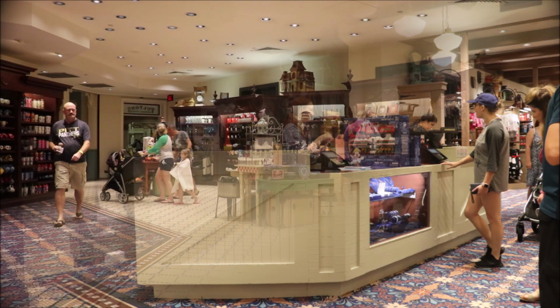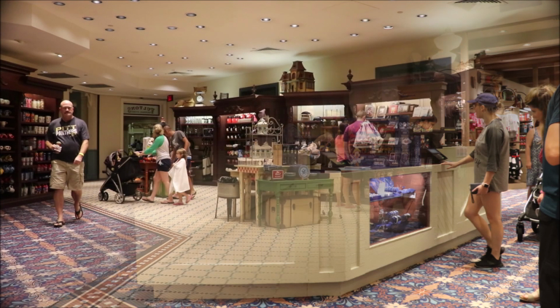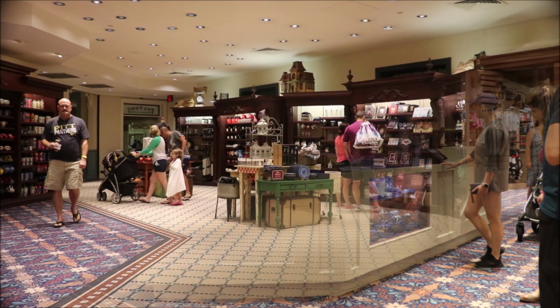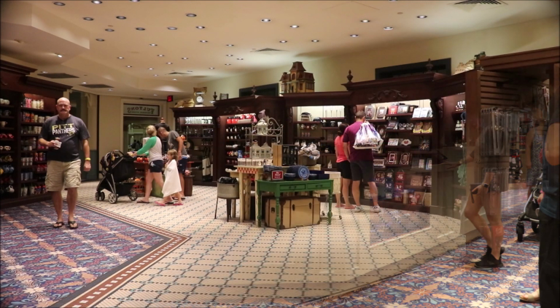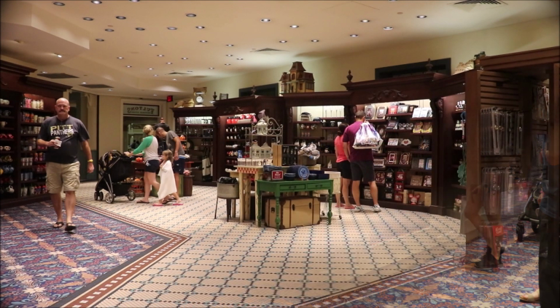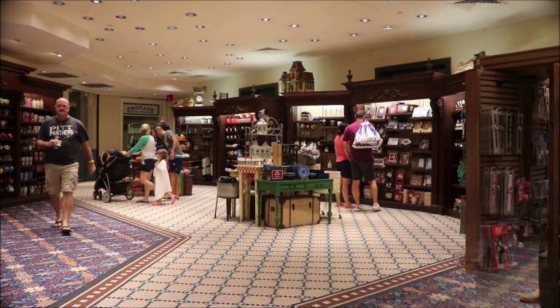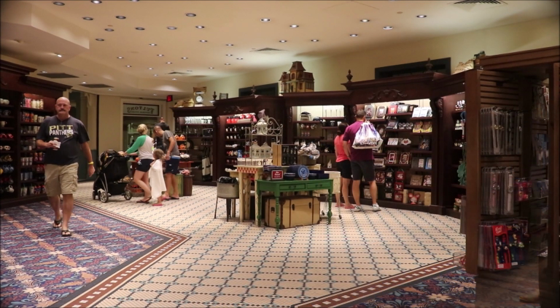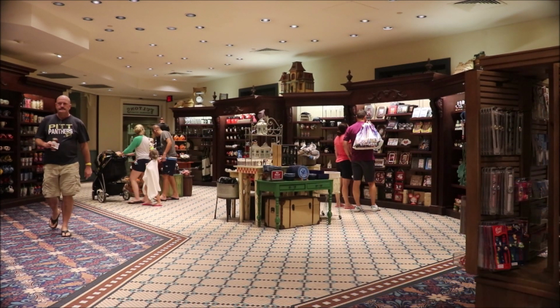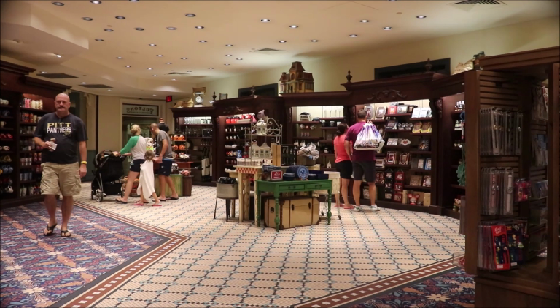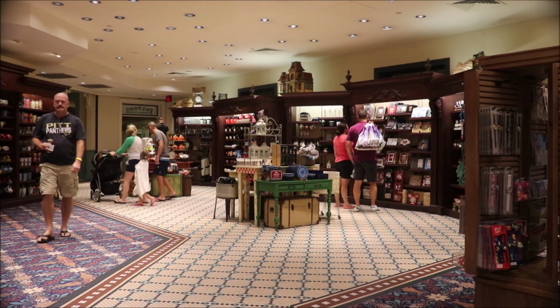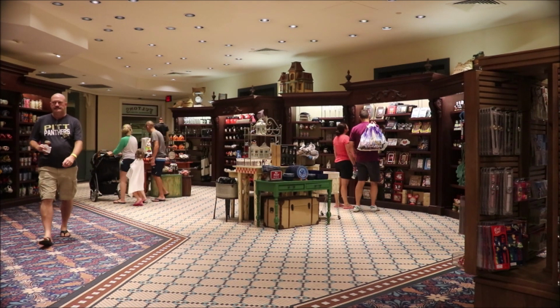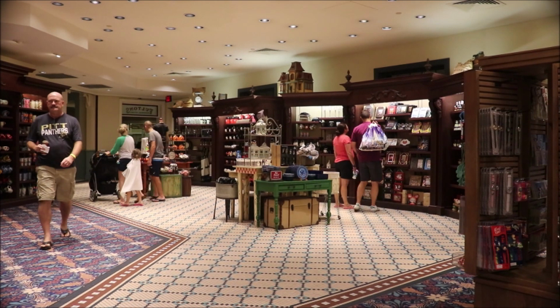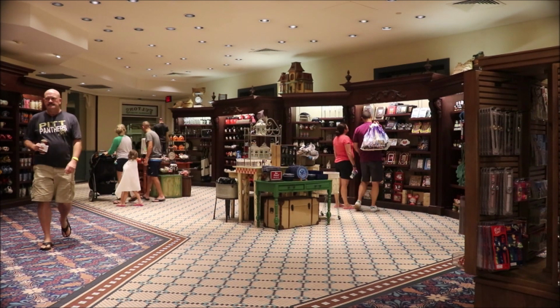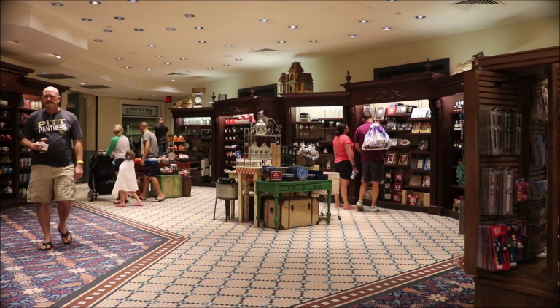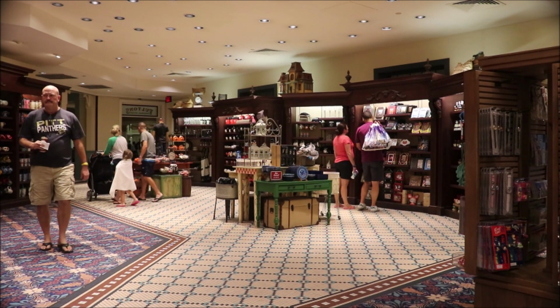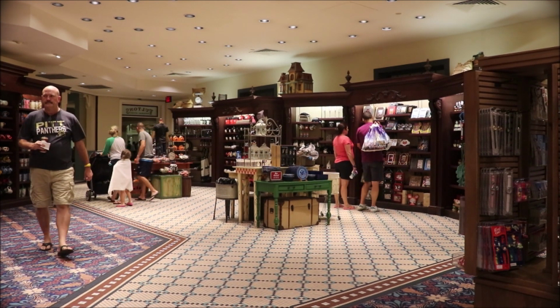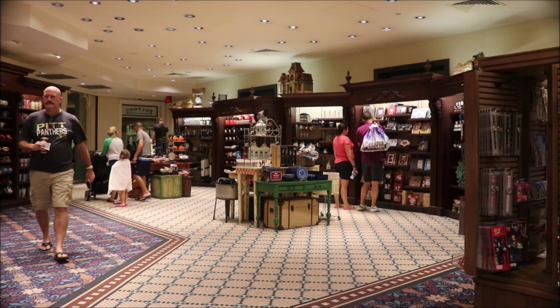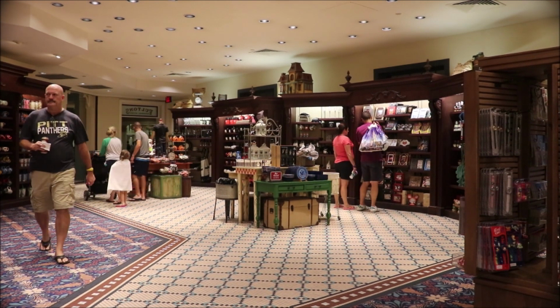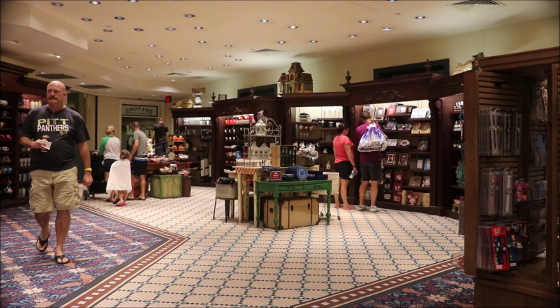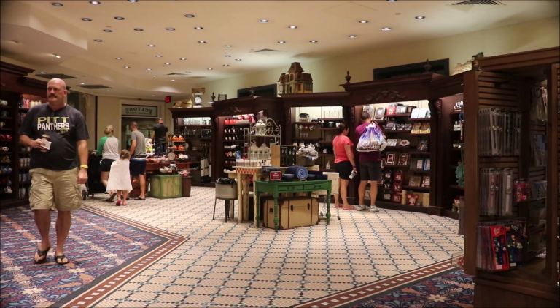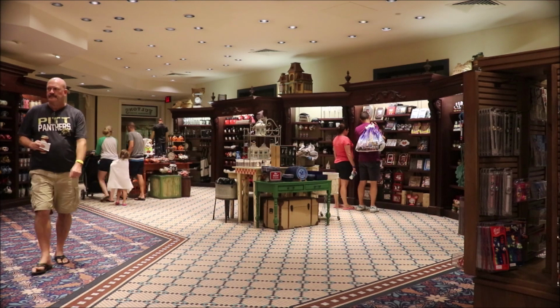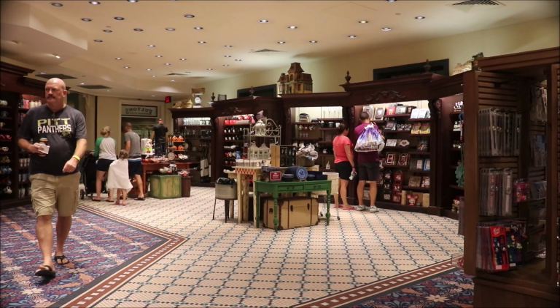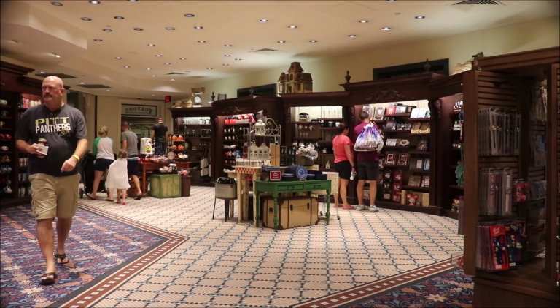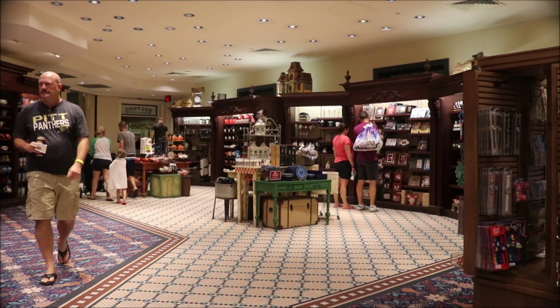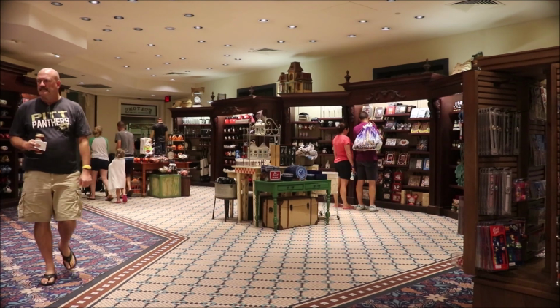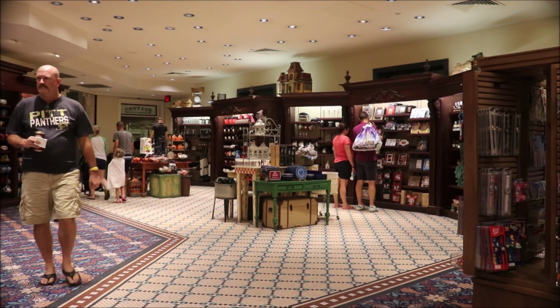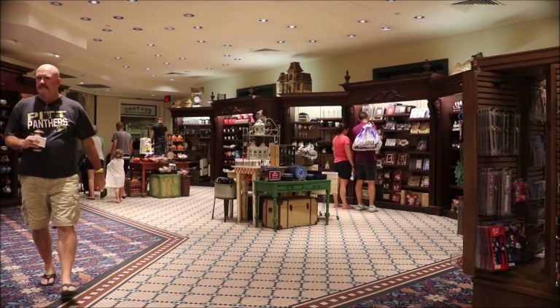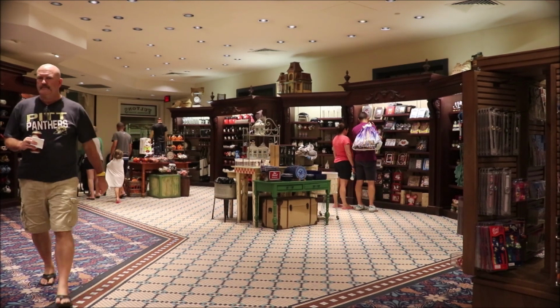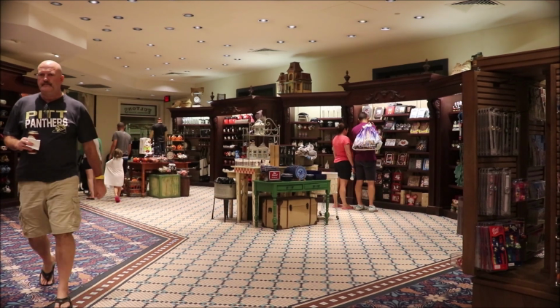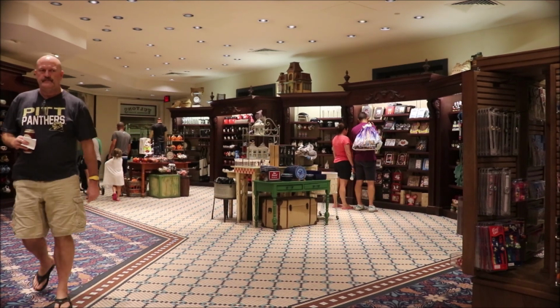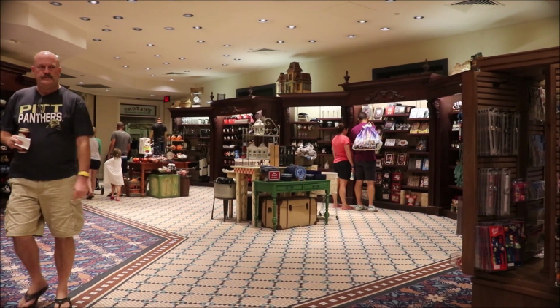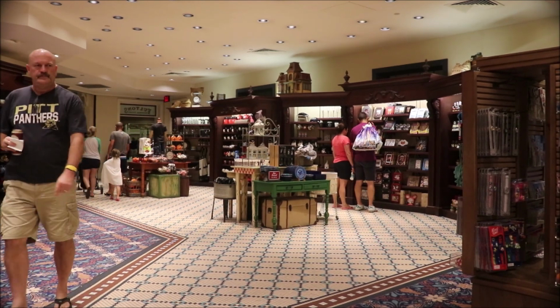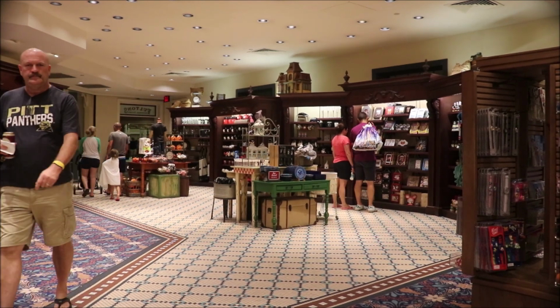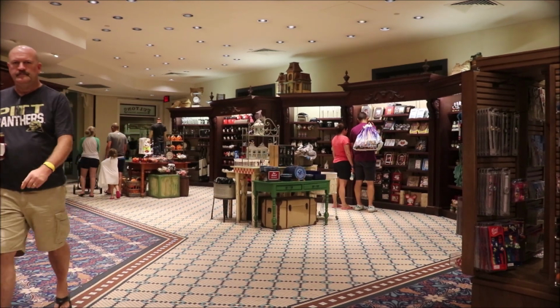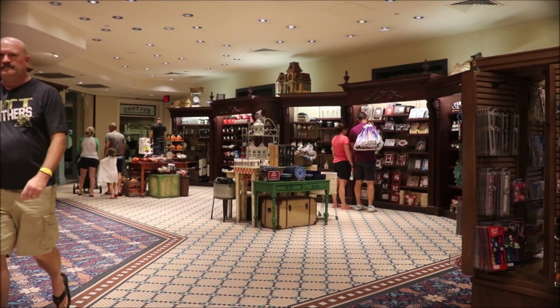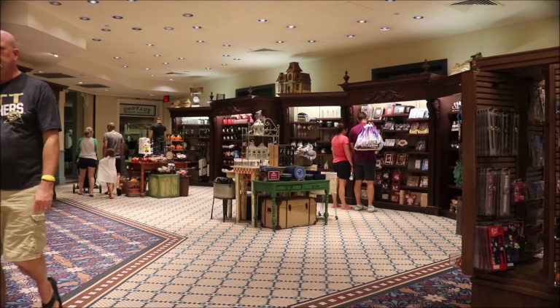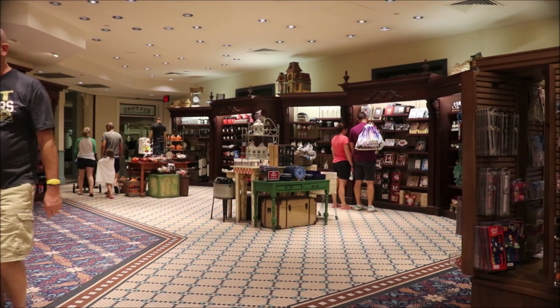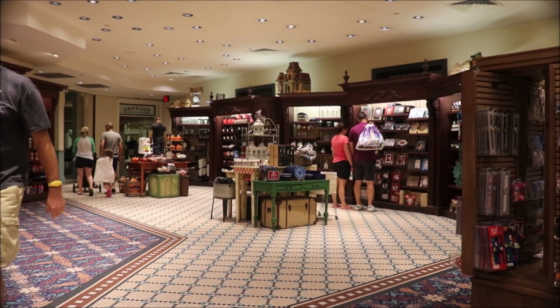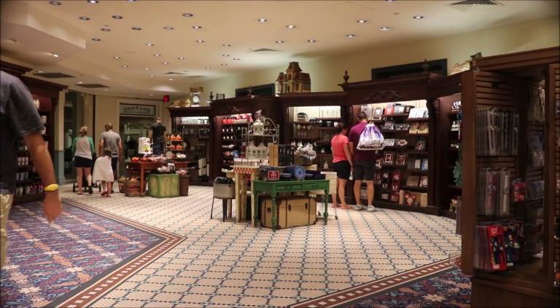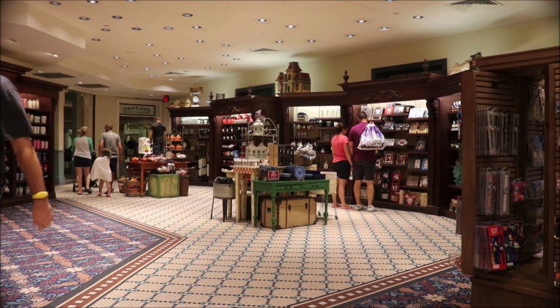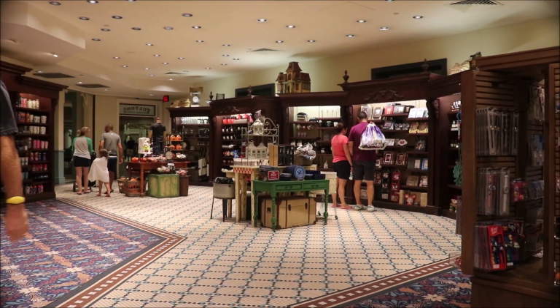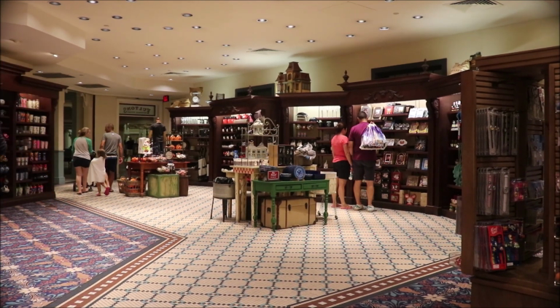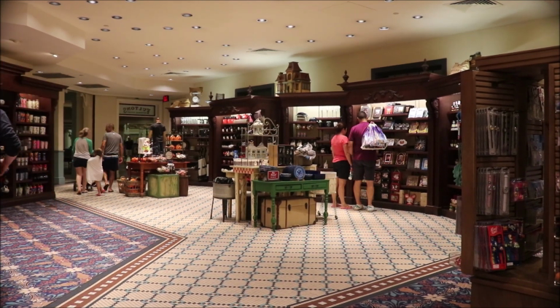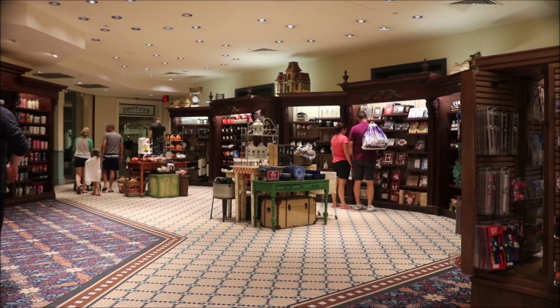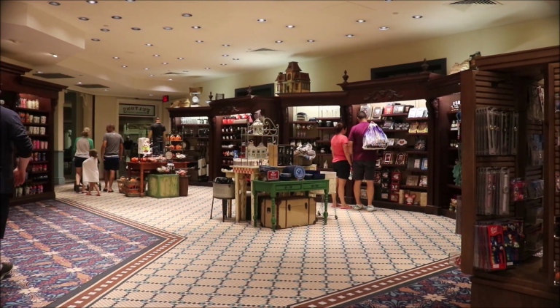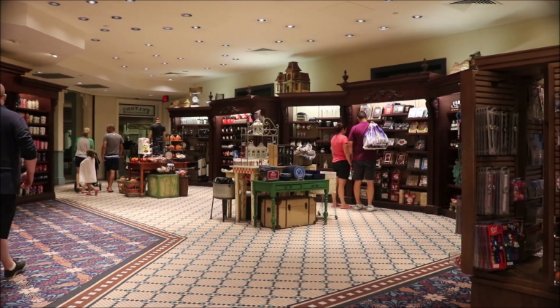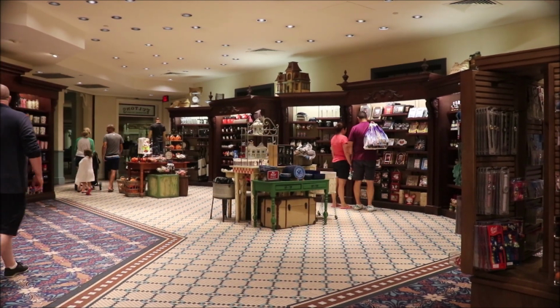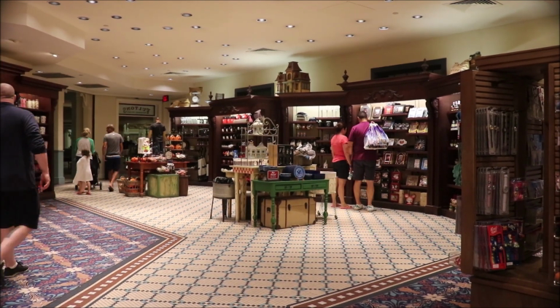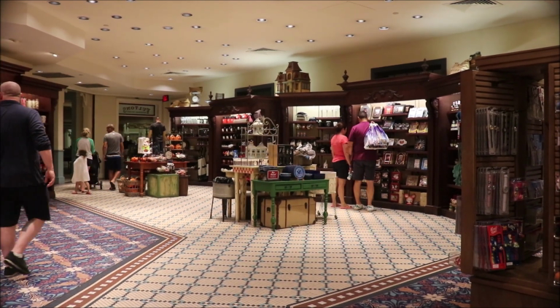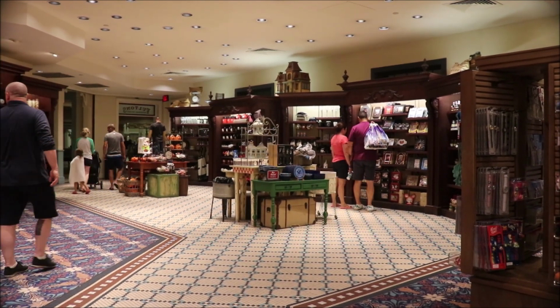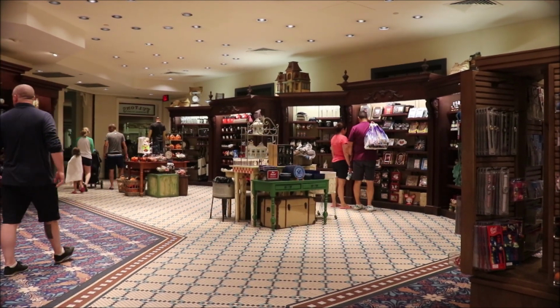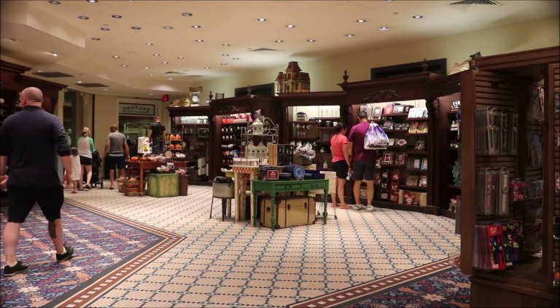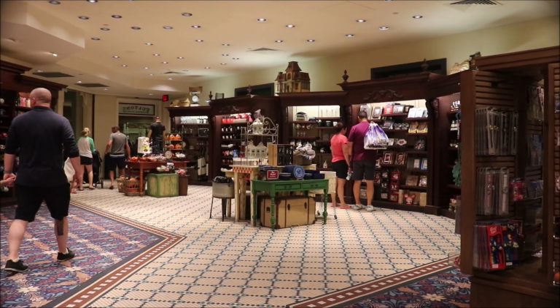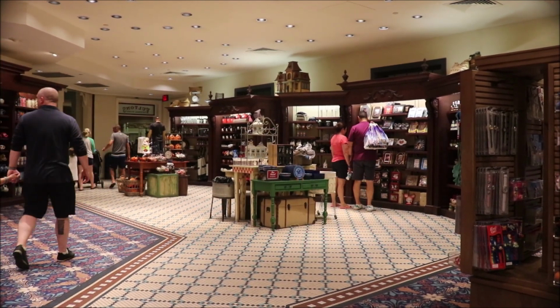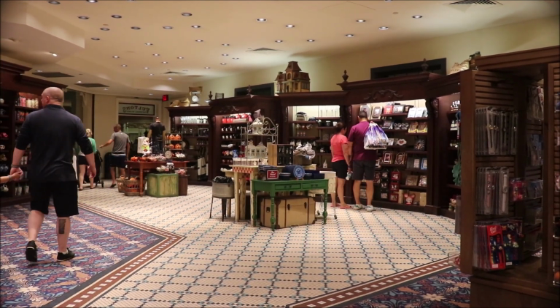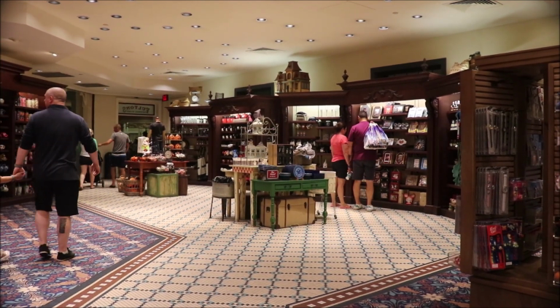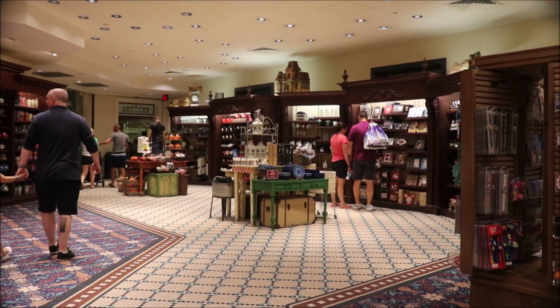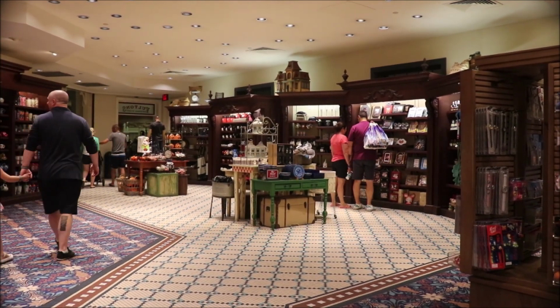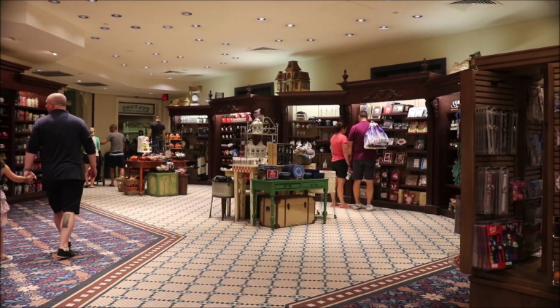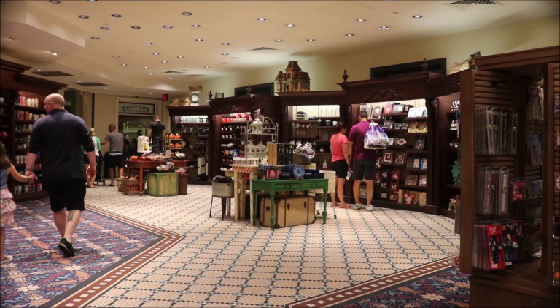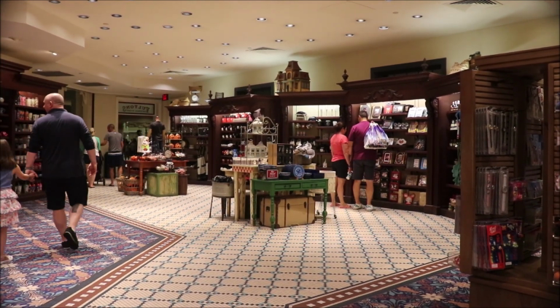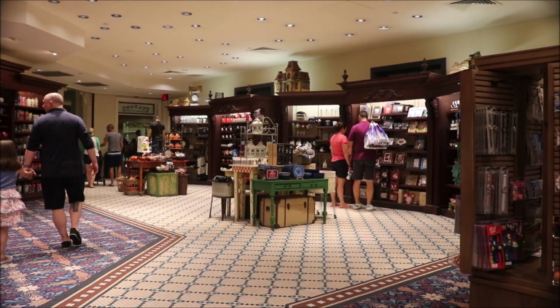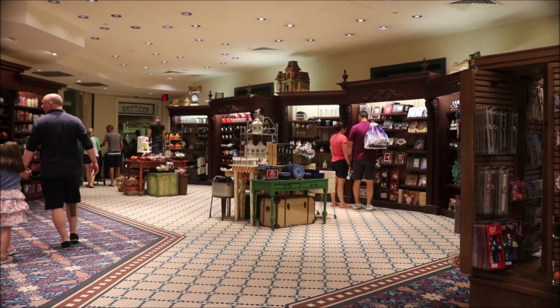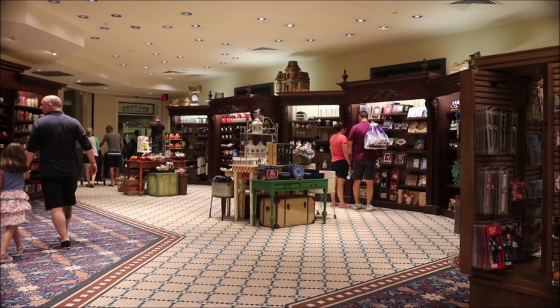At Fulton's General Store, you'll find everything you need for your stay at Riverside, for your trip home, and souvenirs for the future.